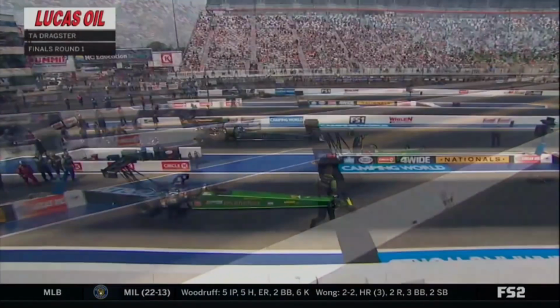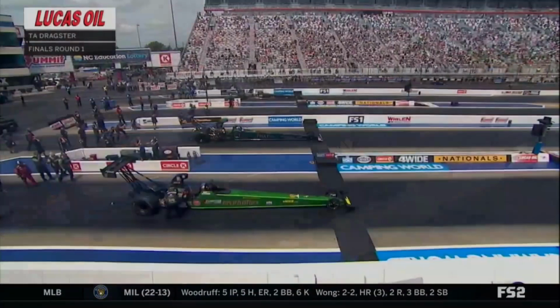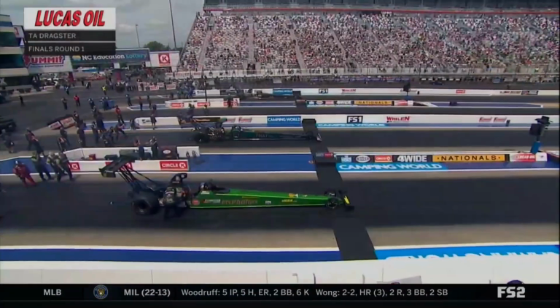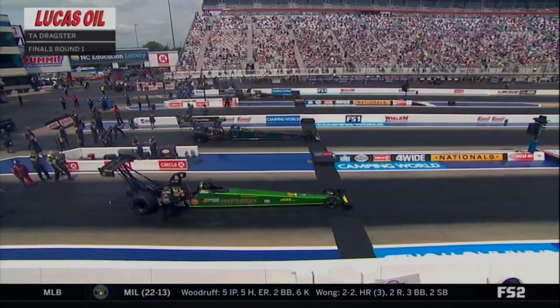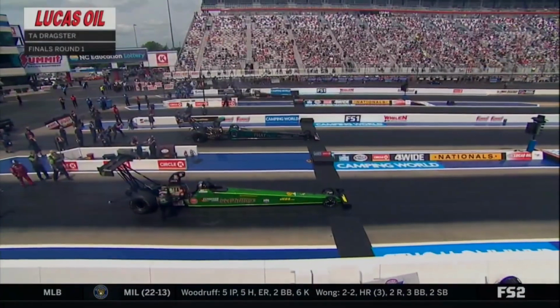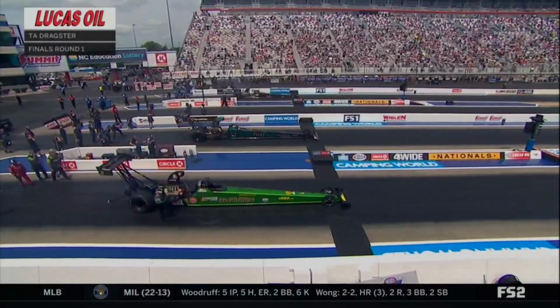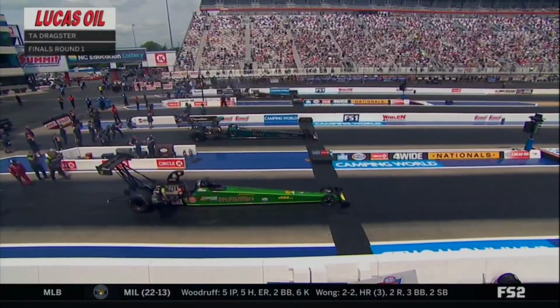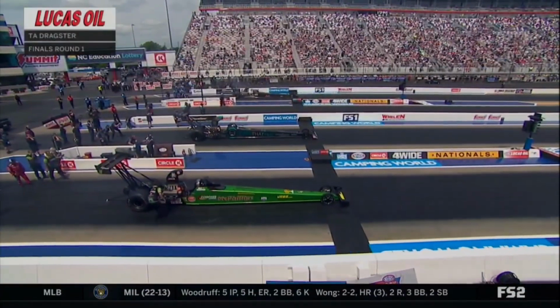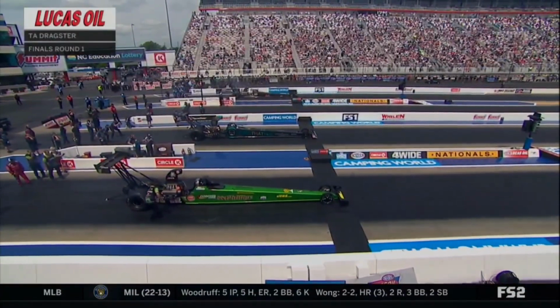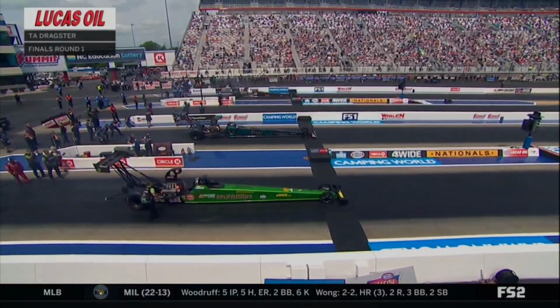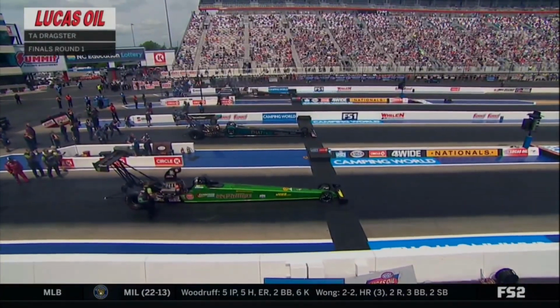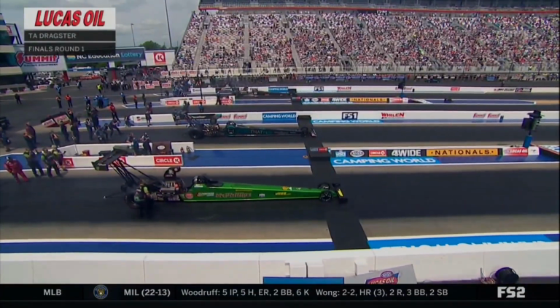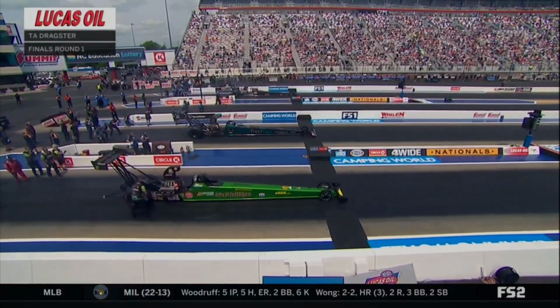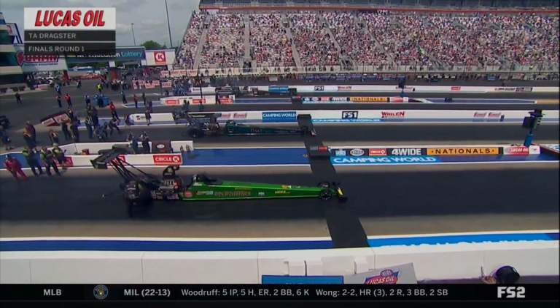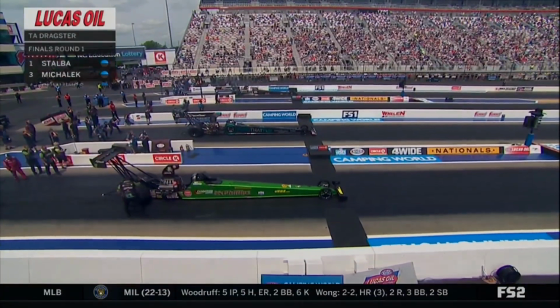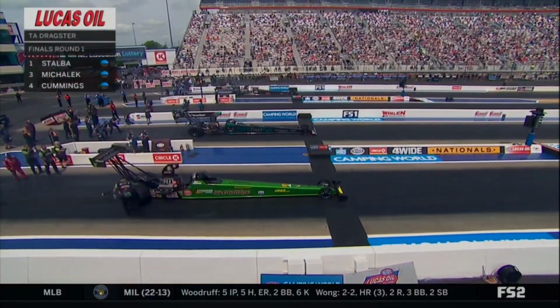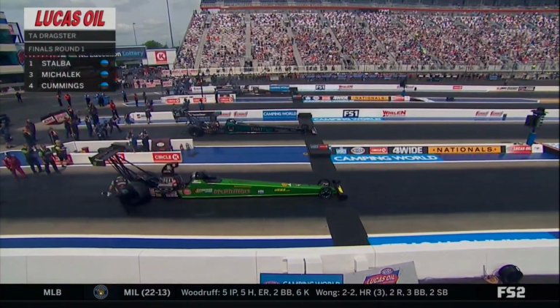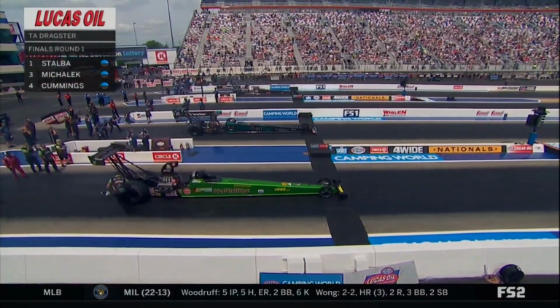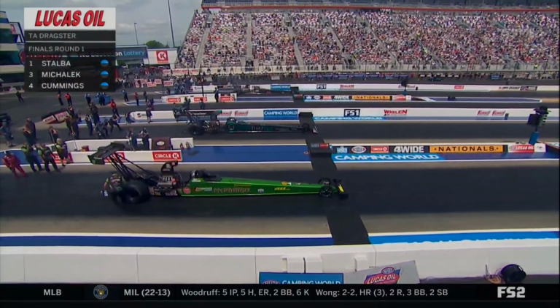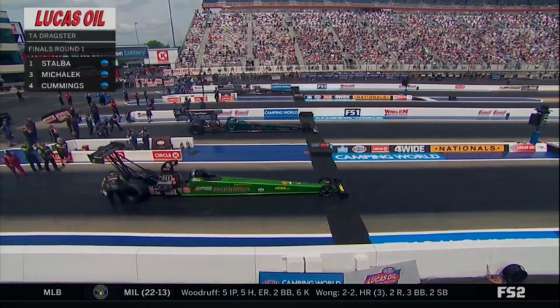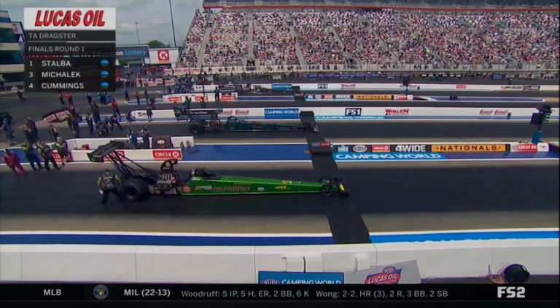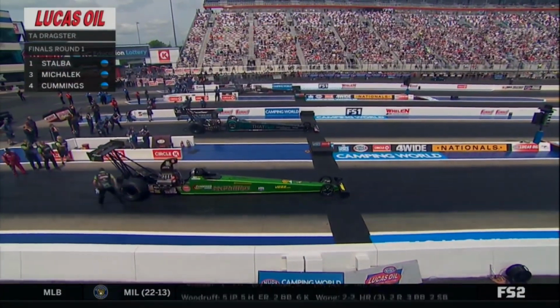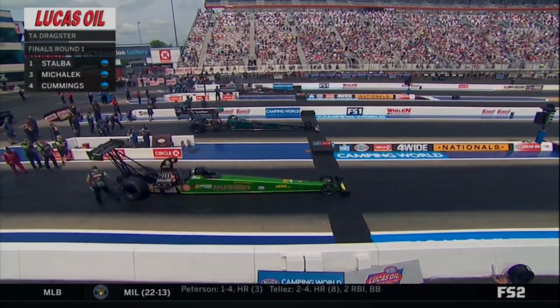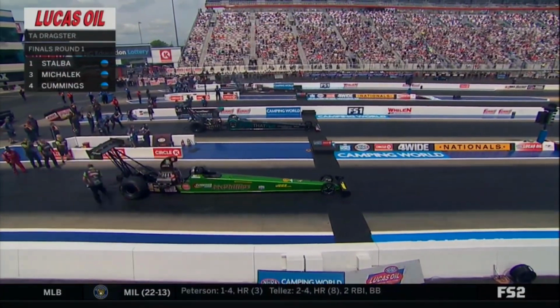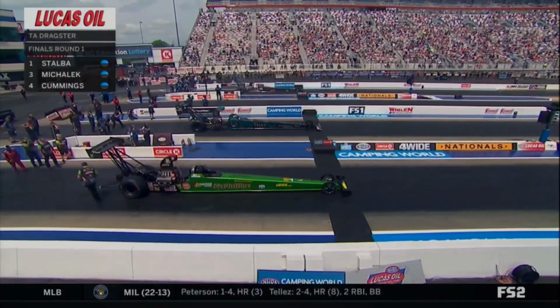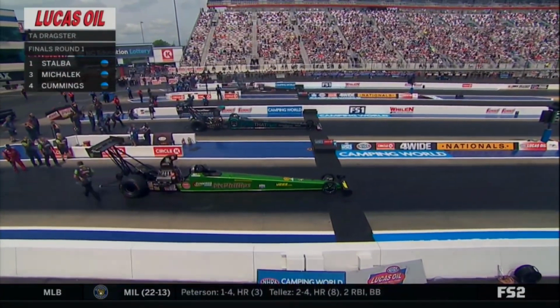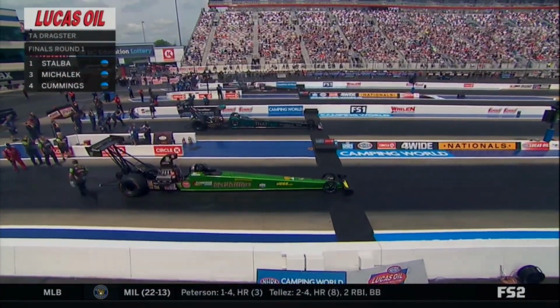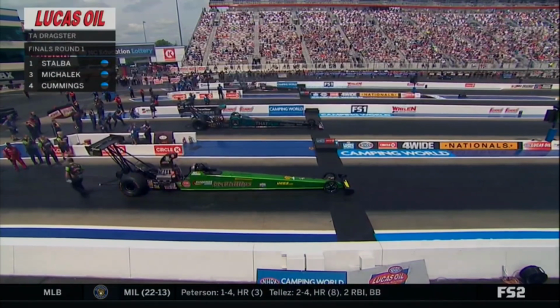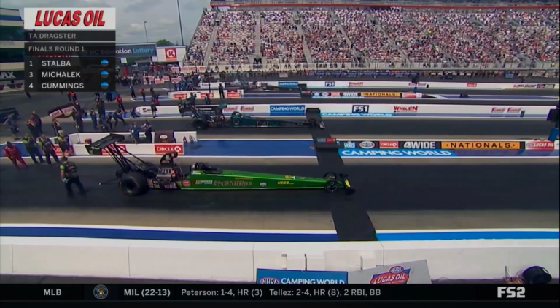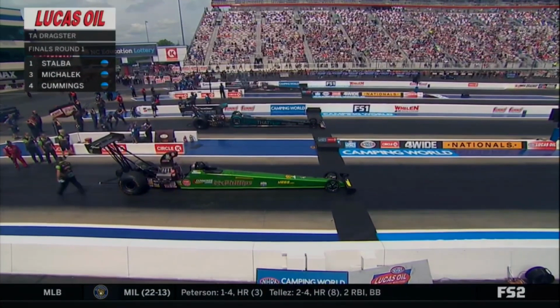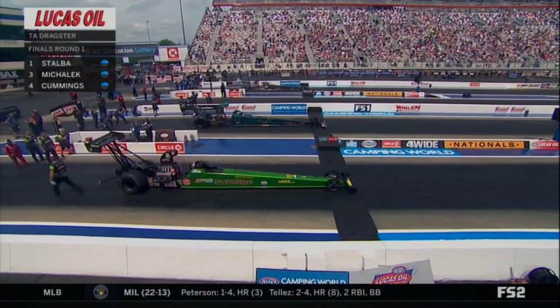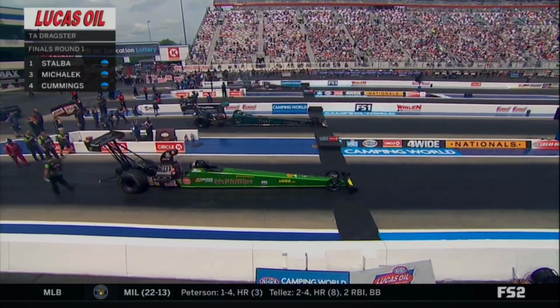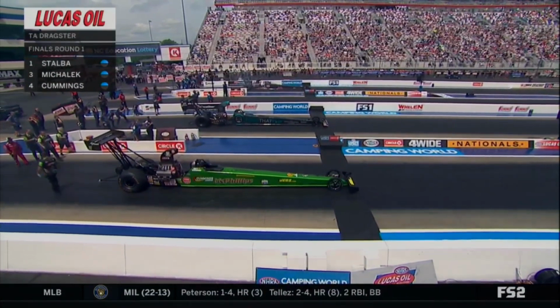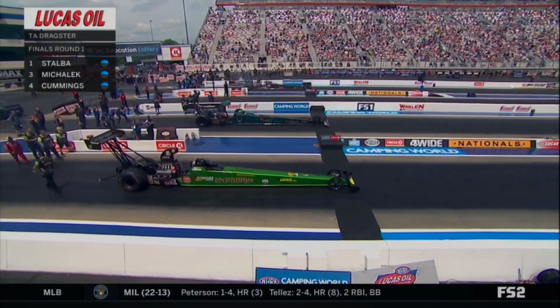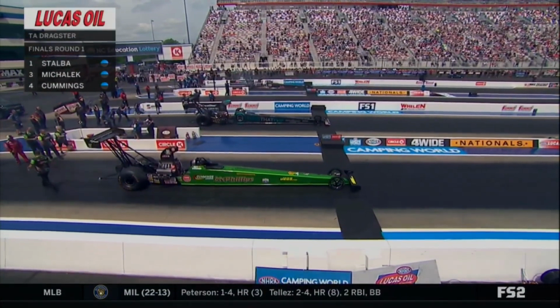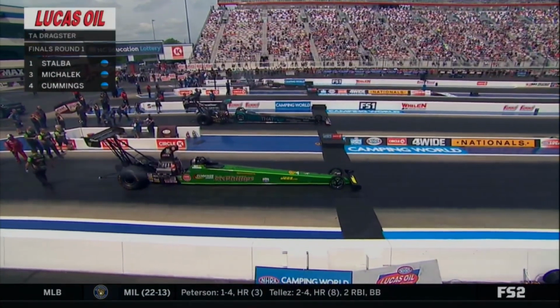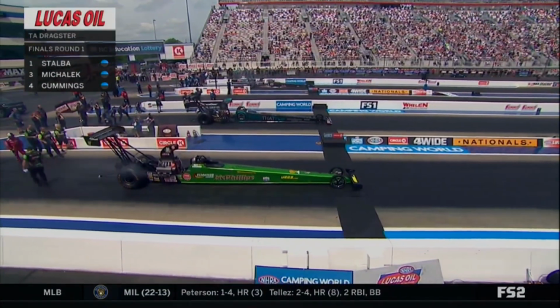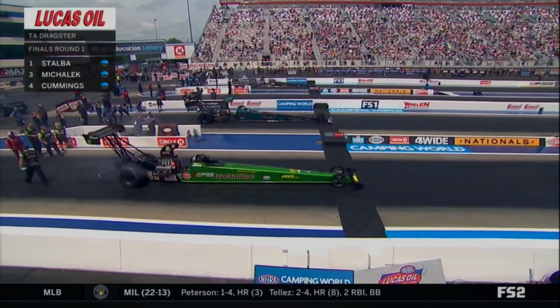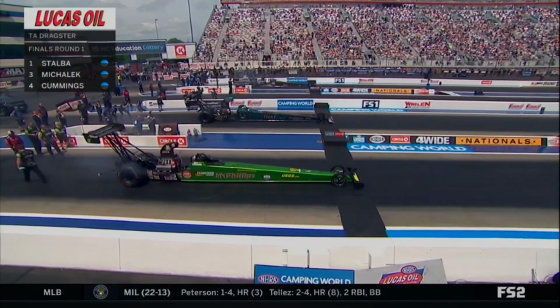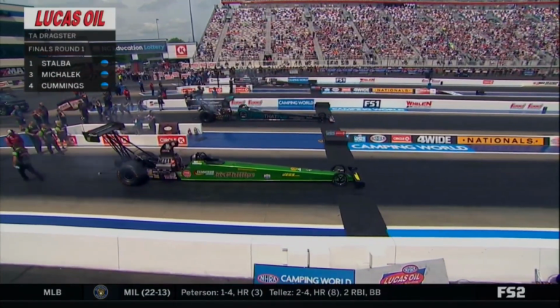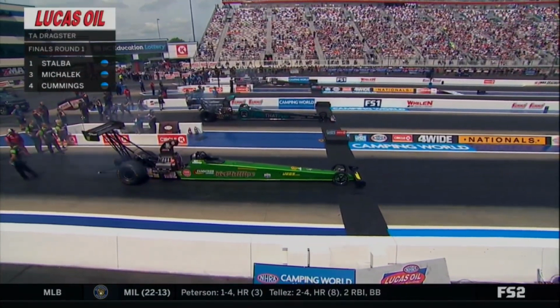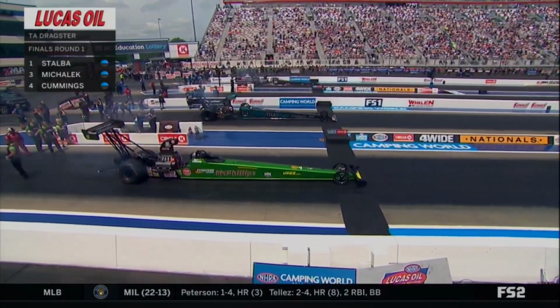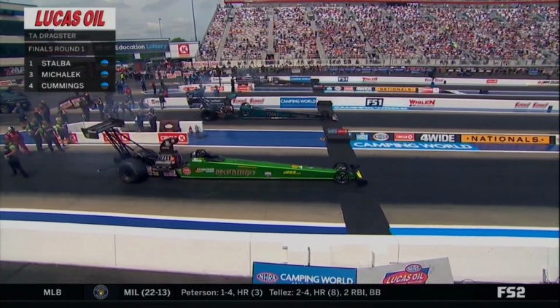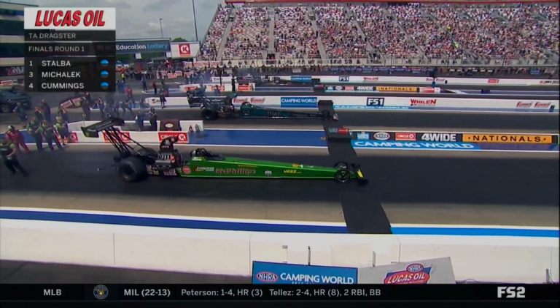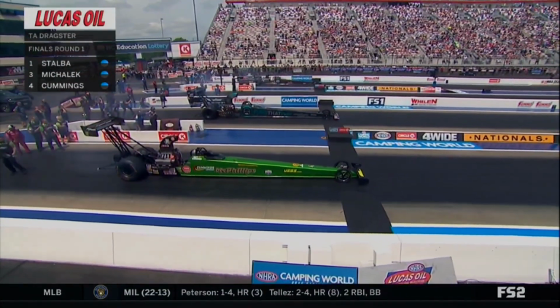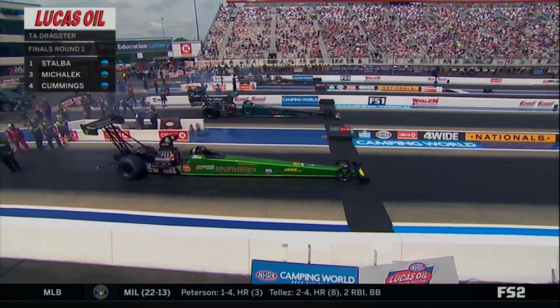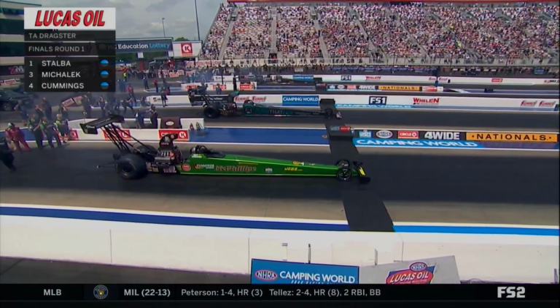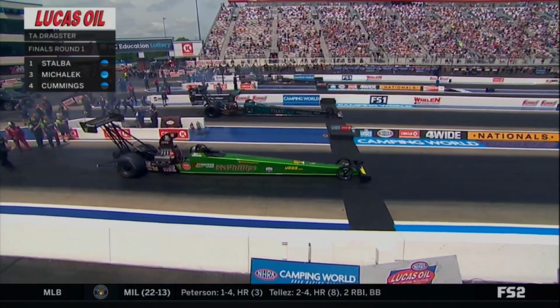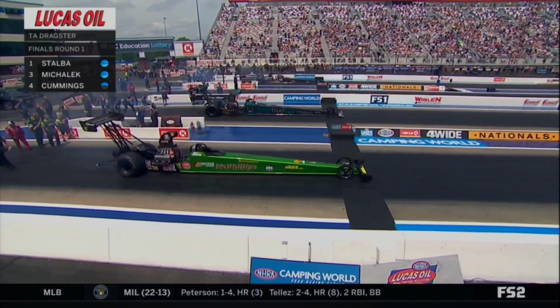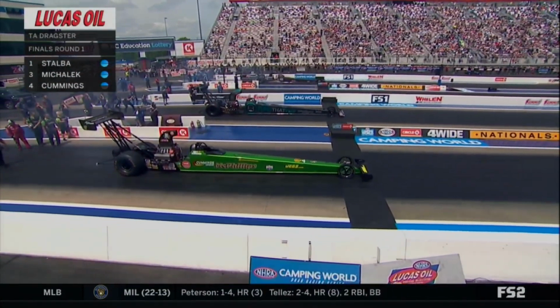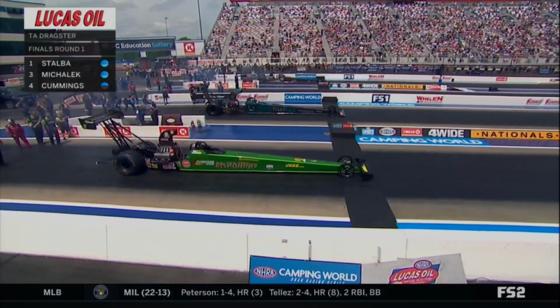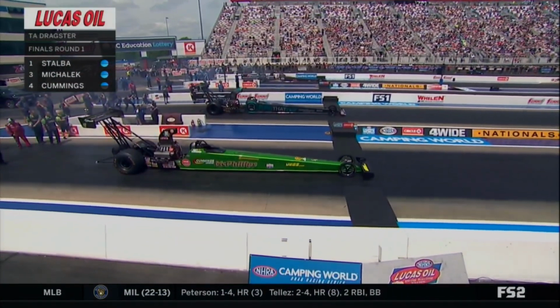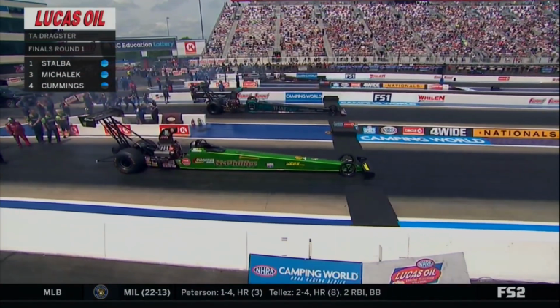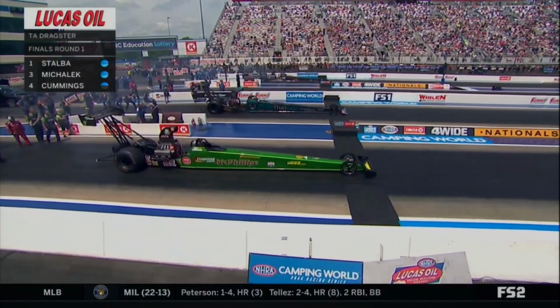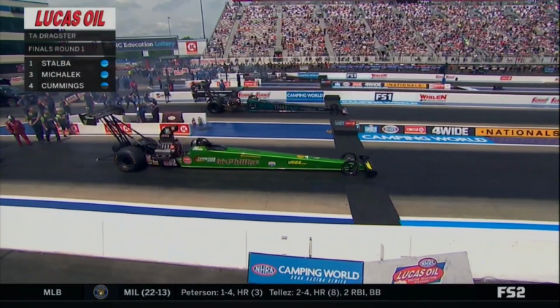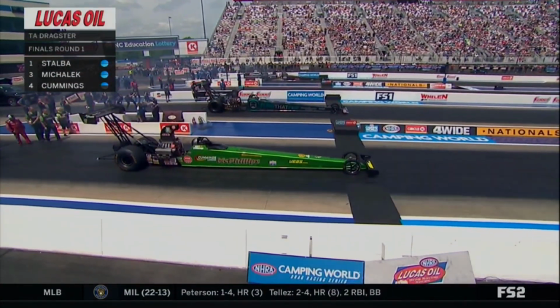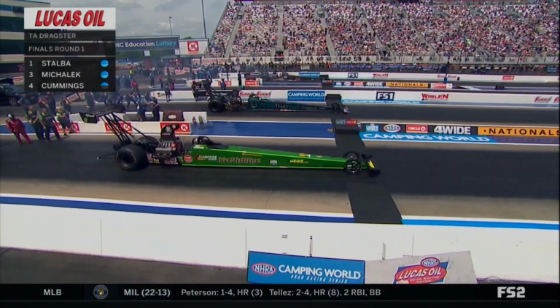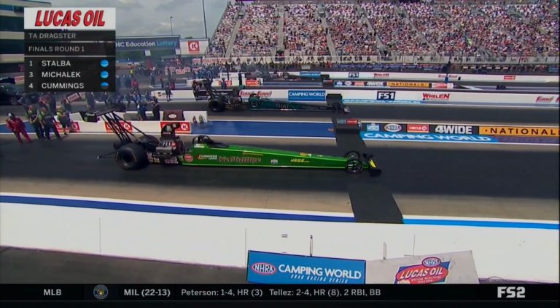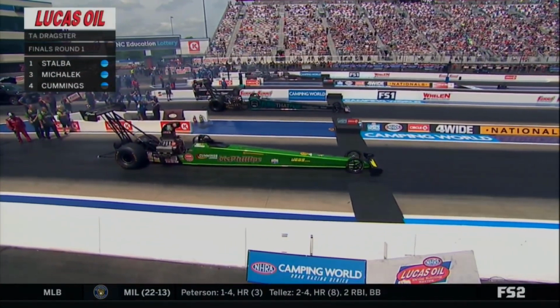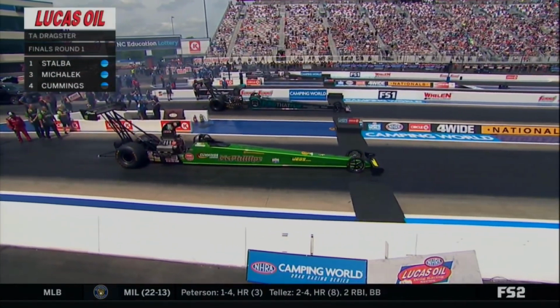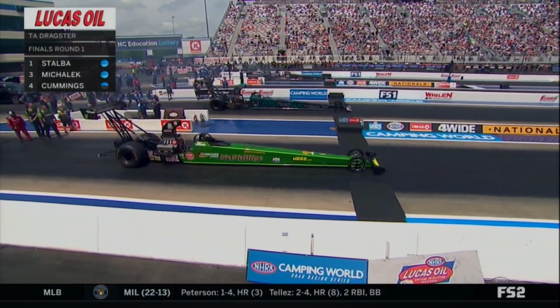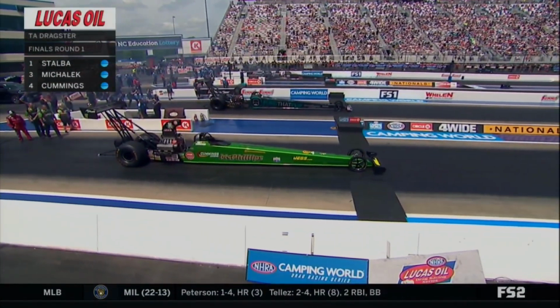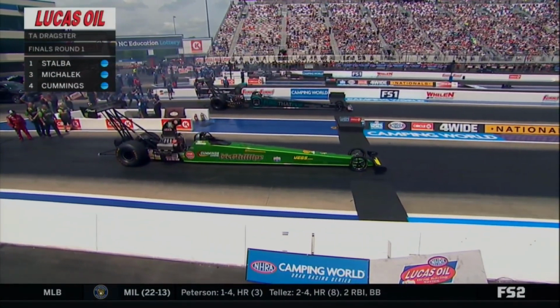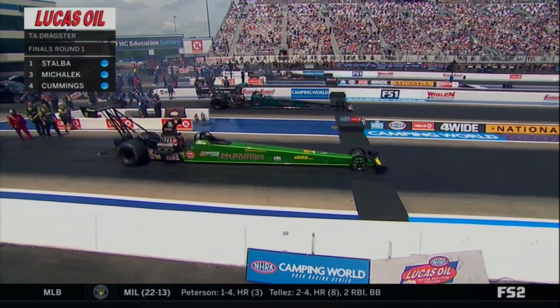This could be her weekend. Corey Mihalik, the Fun That Flip Empowerment Alliance car in lane three, and the McPhillips family car of Matt Cummings in lane four.